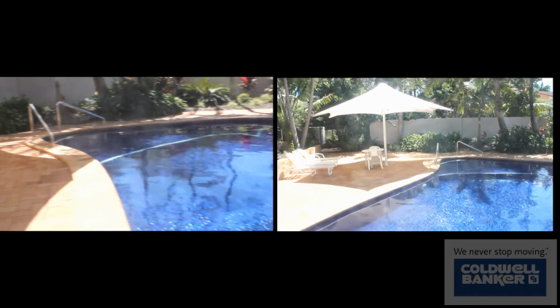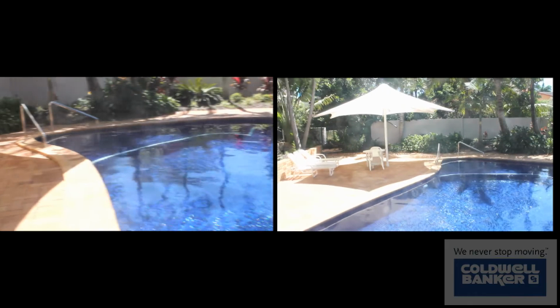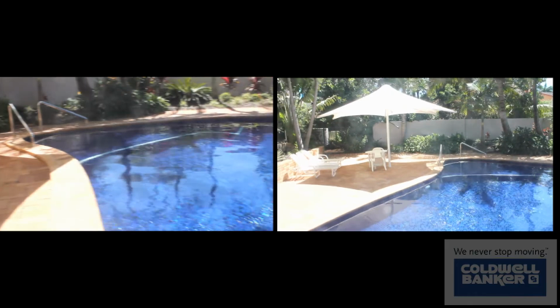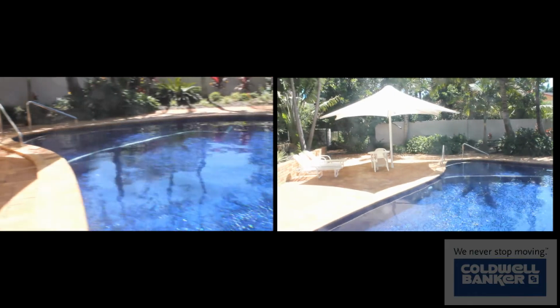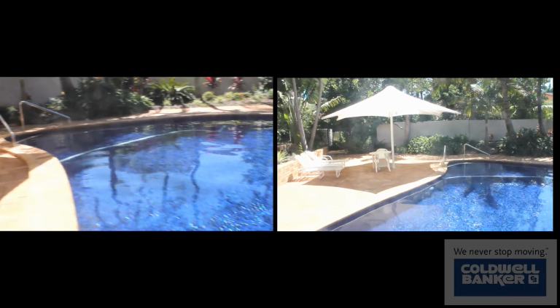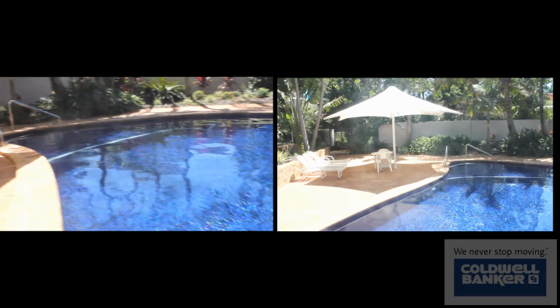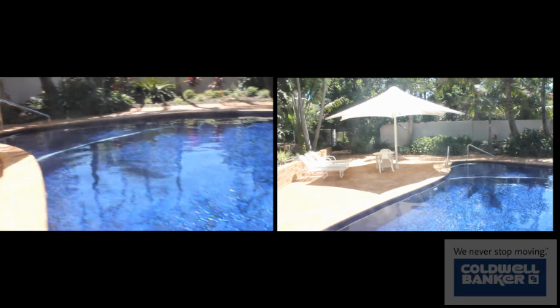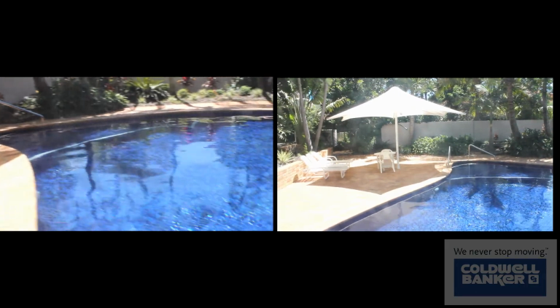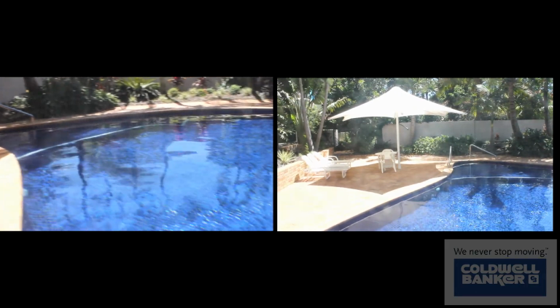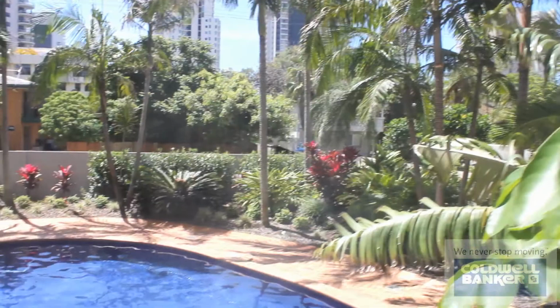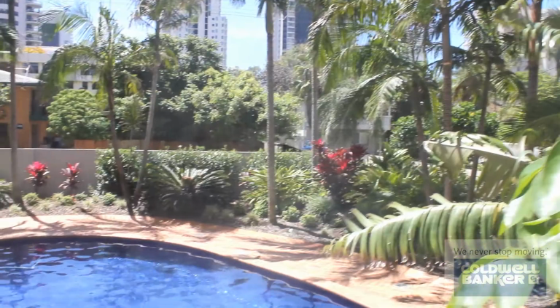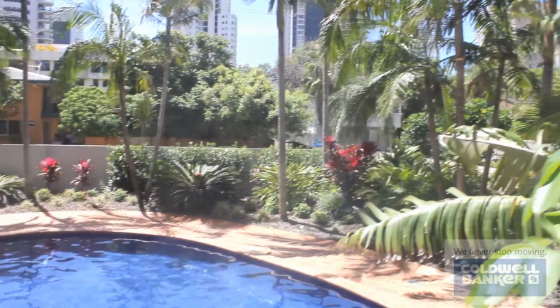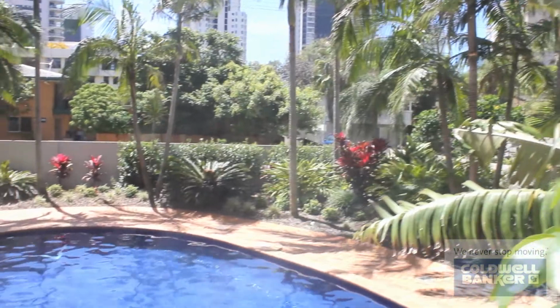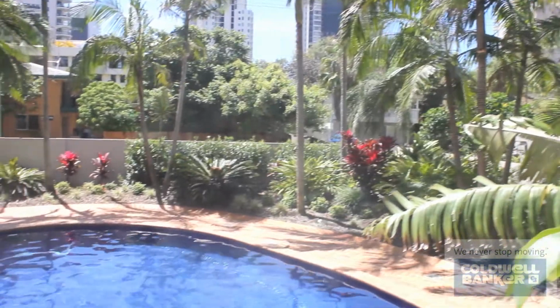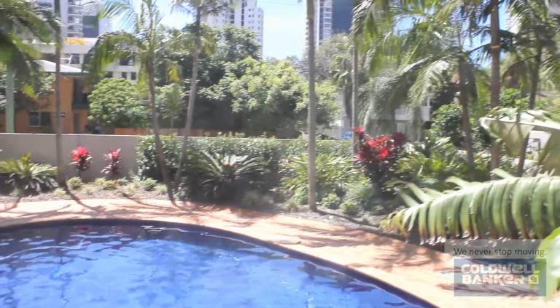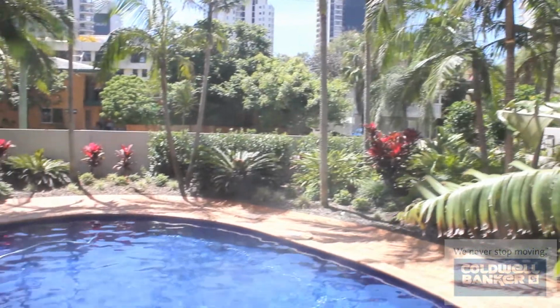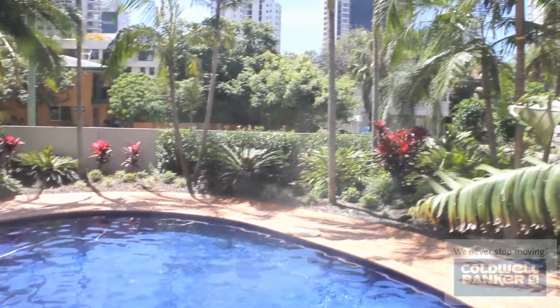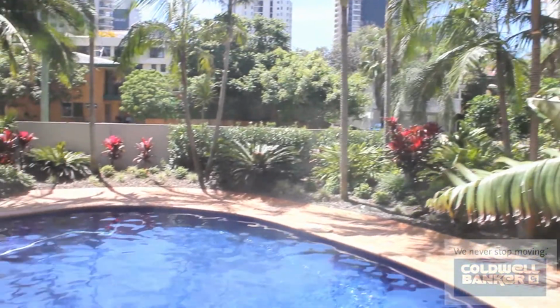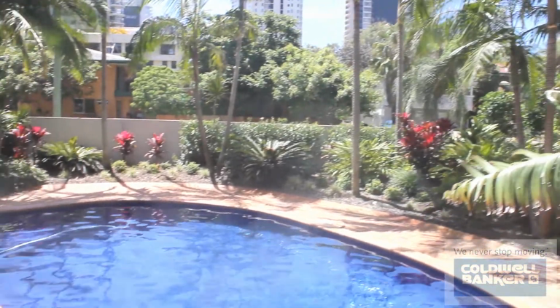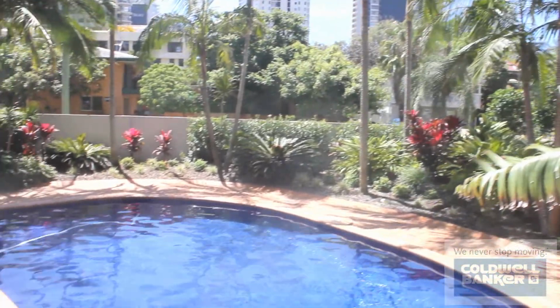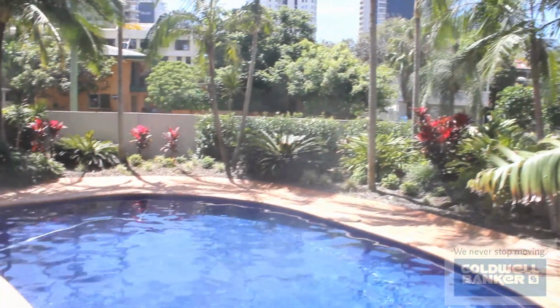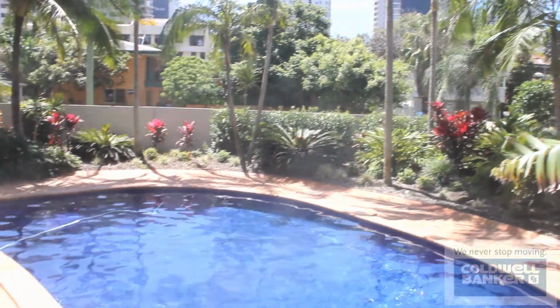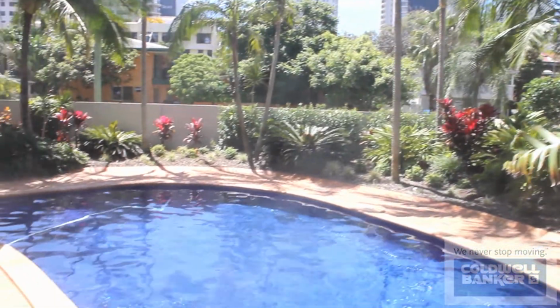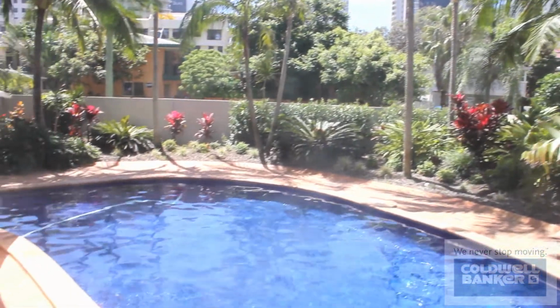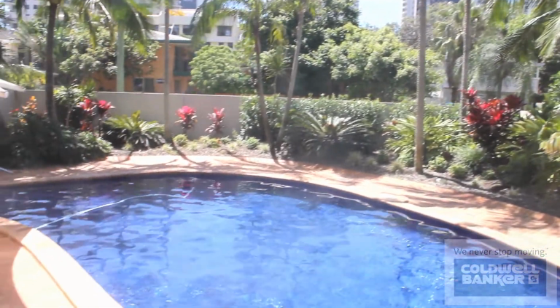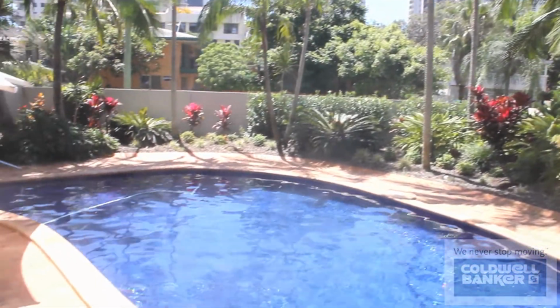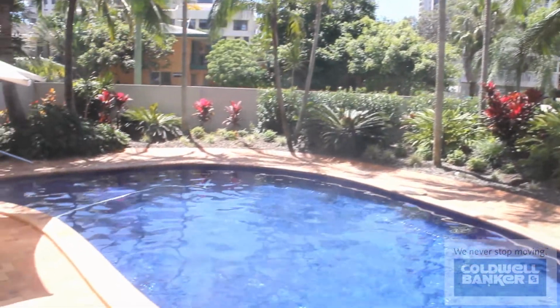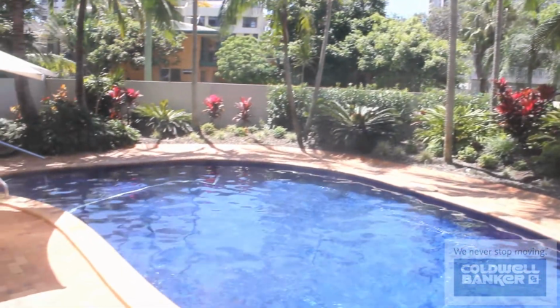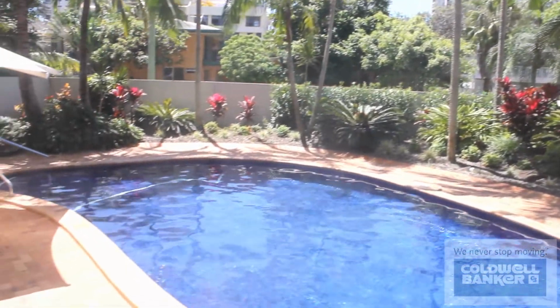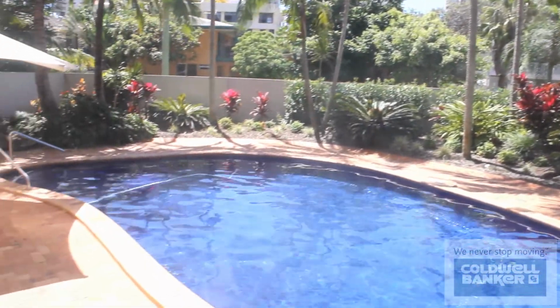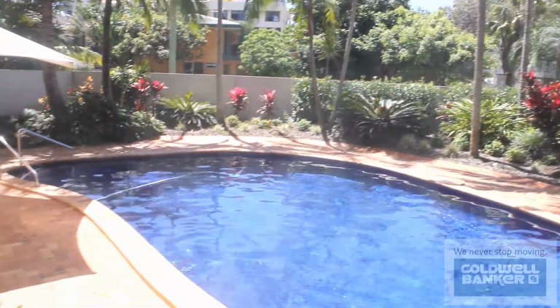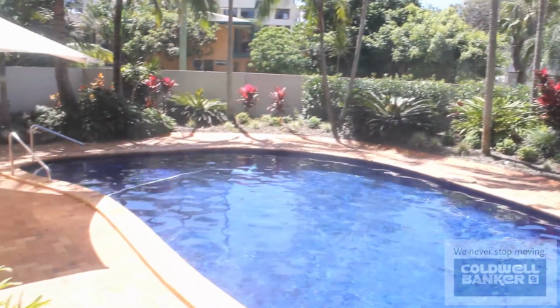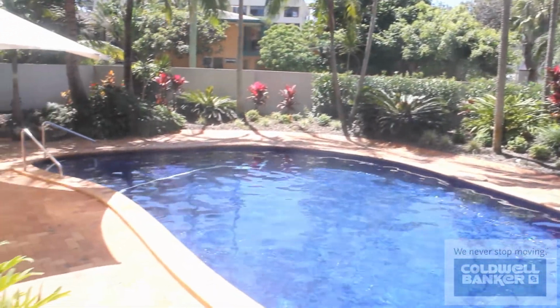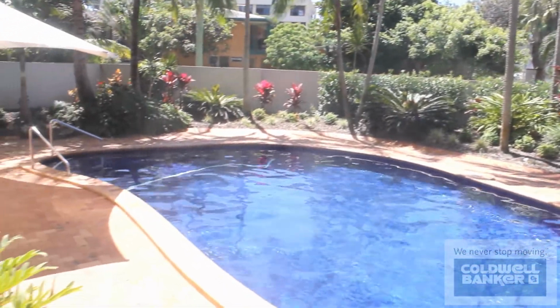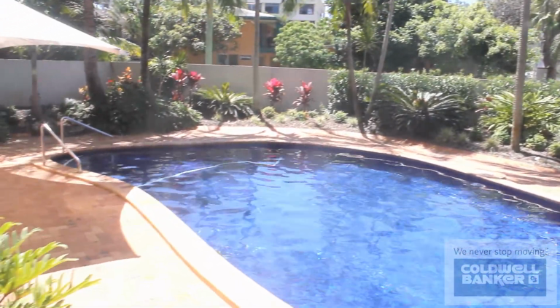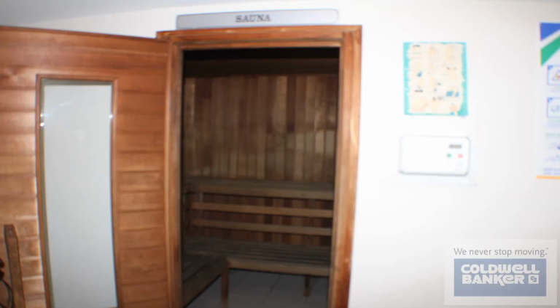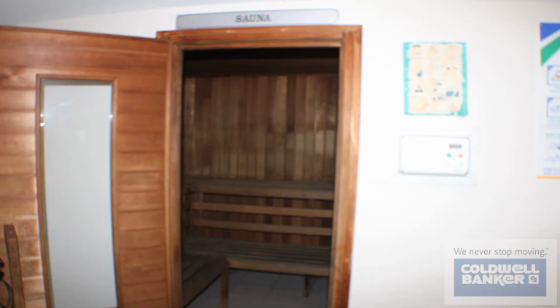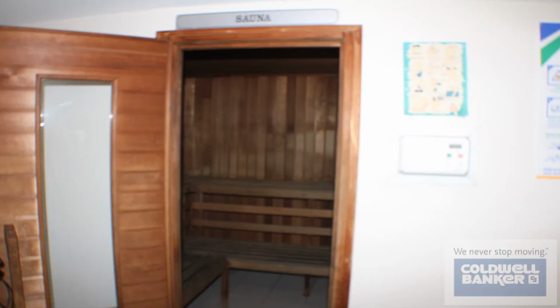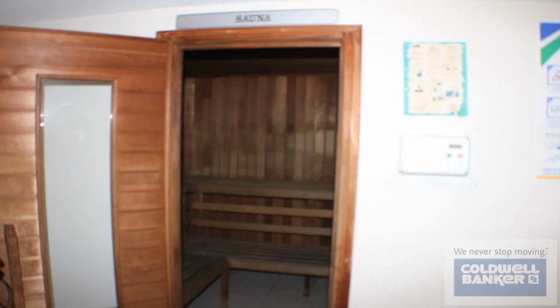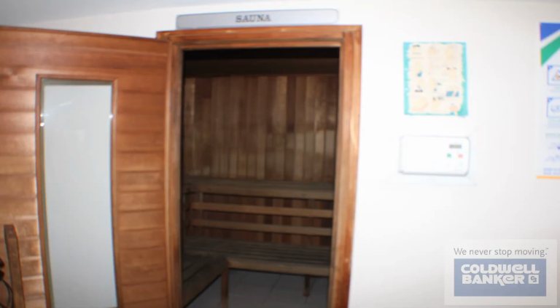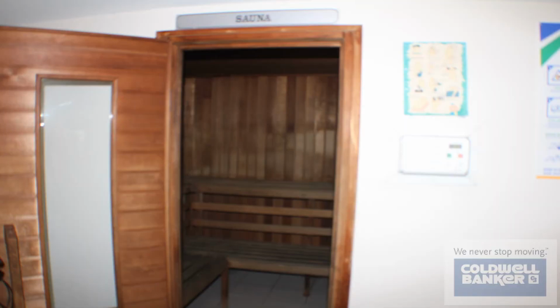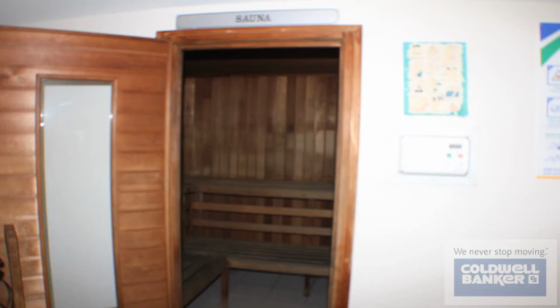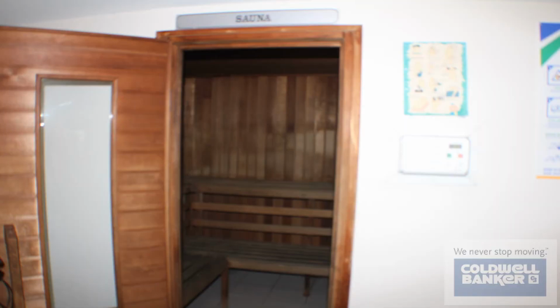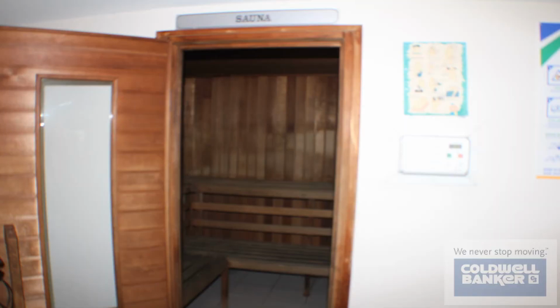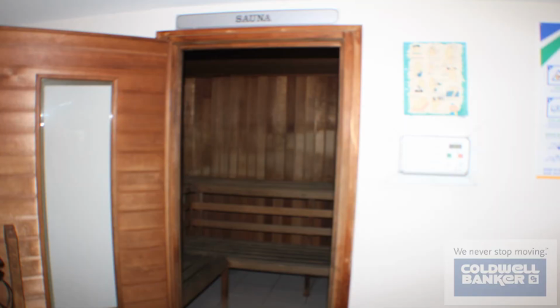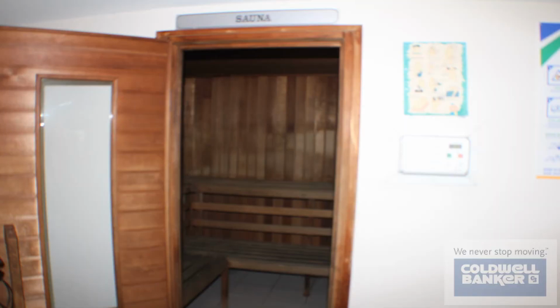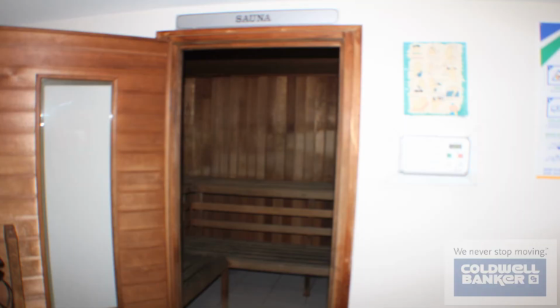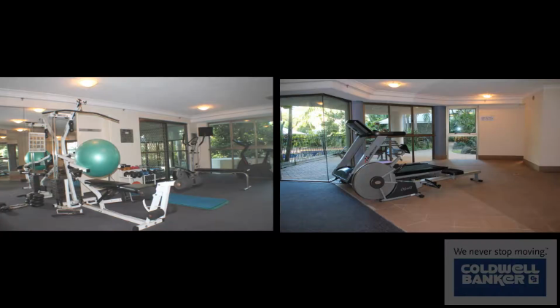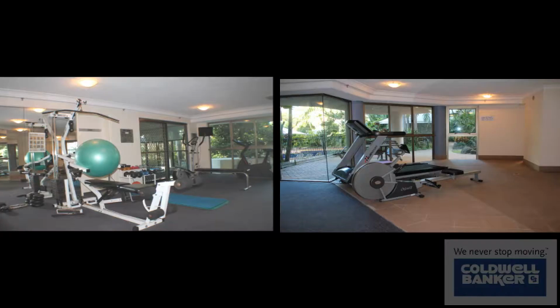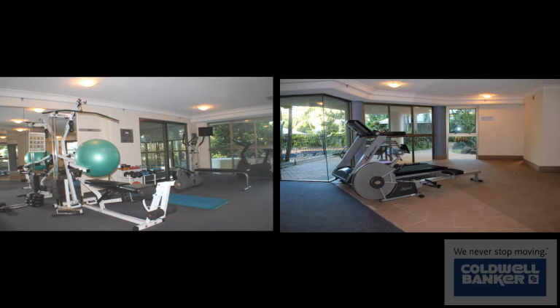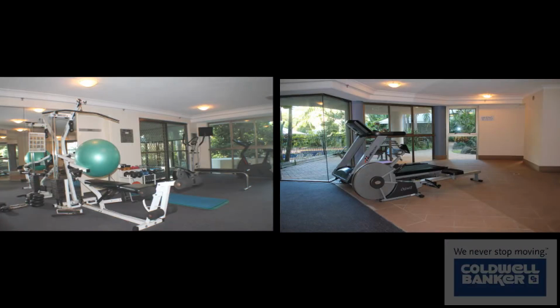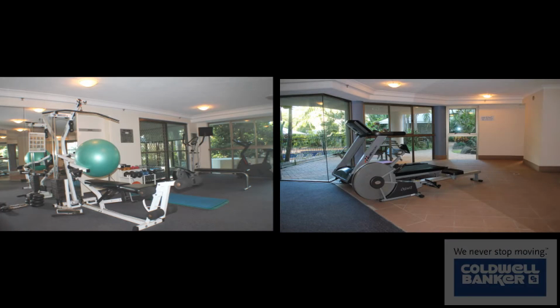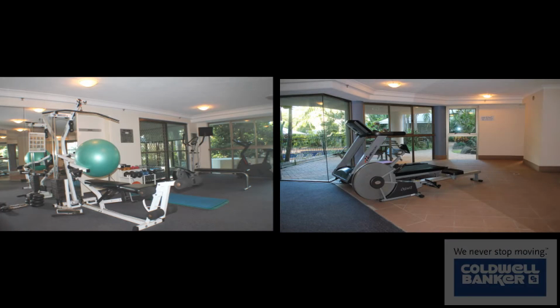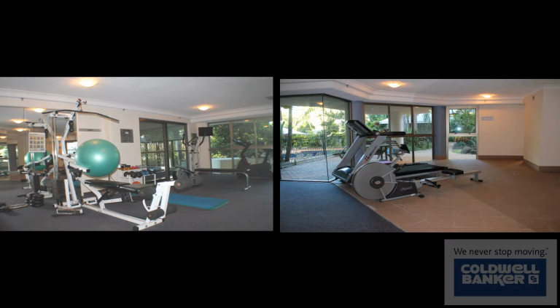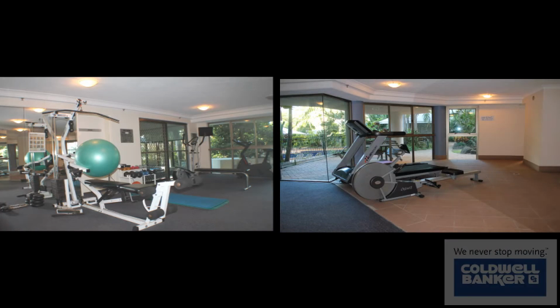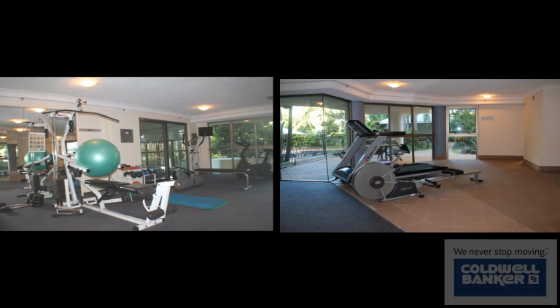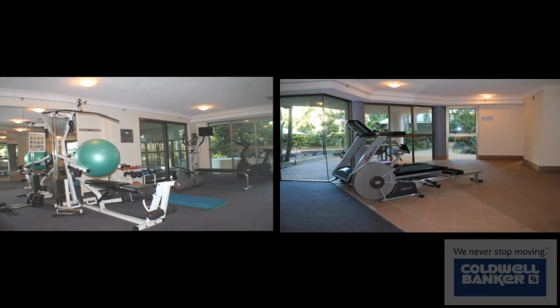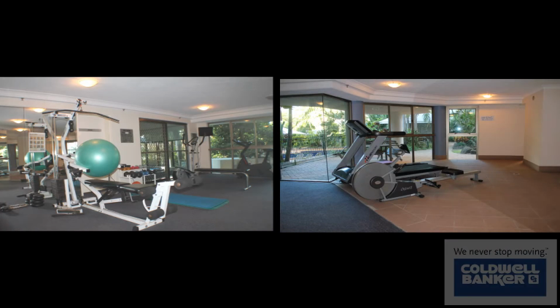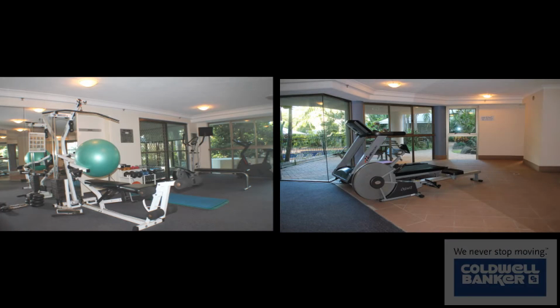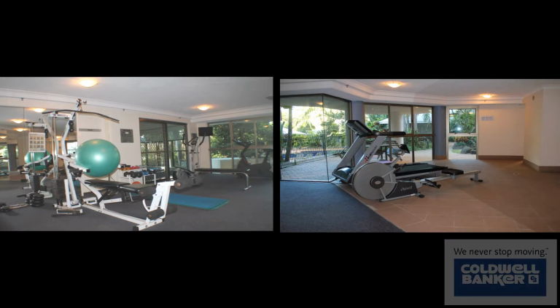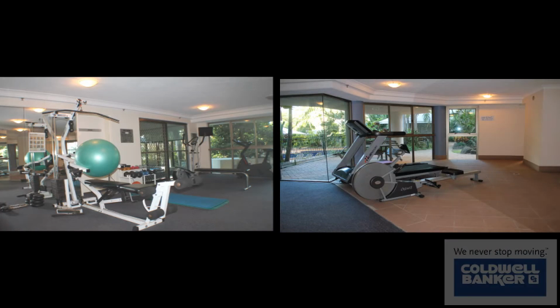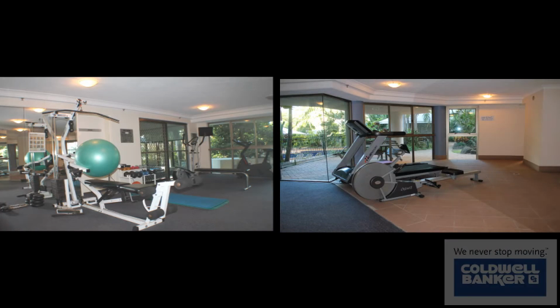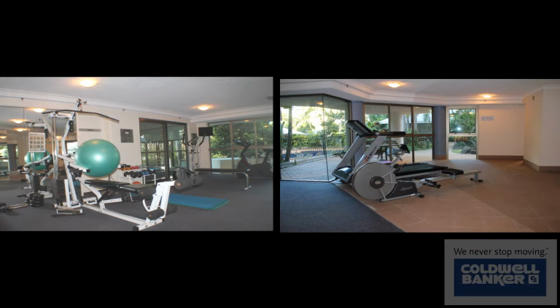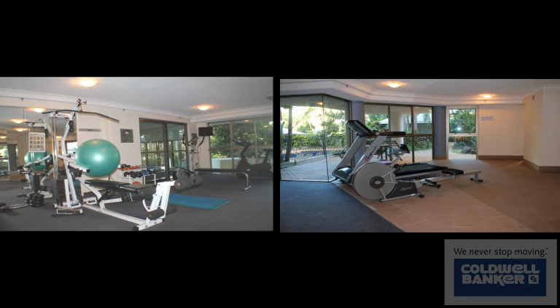This property has resort style facilities with a beautiful in-ground pool, spa, sauna and gym.